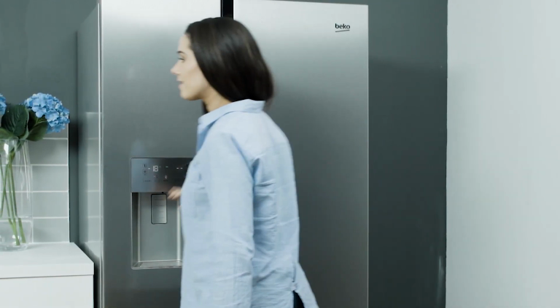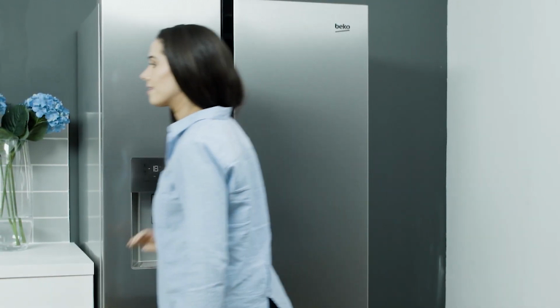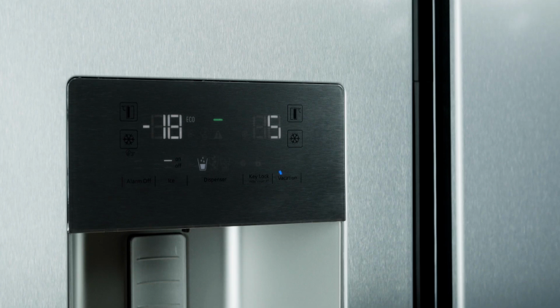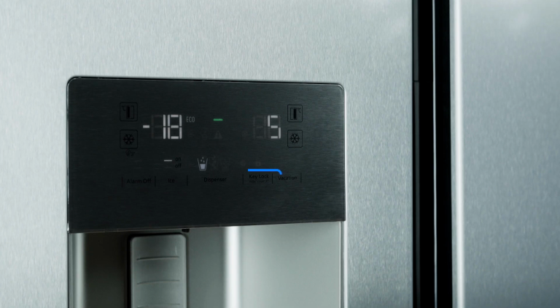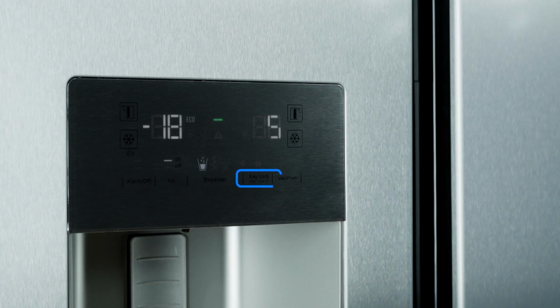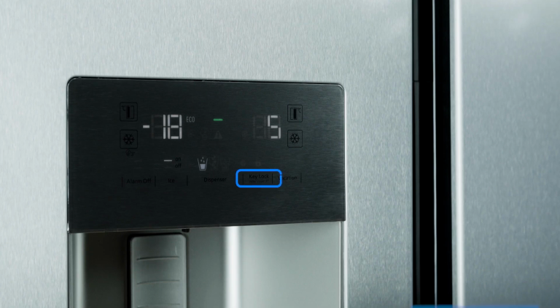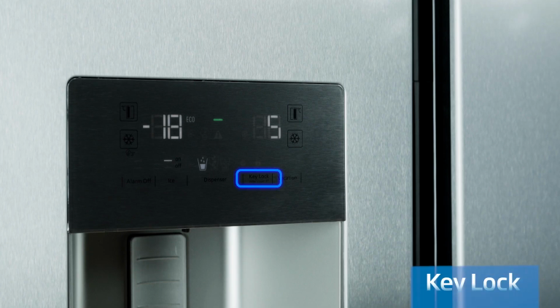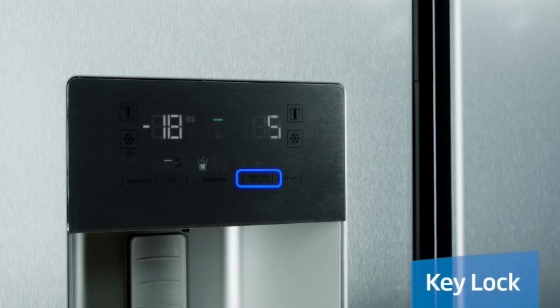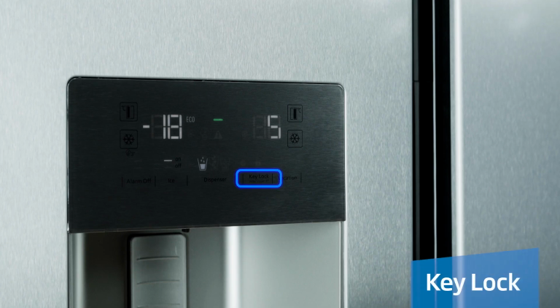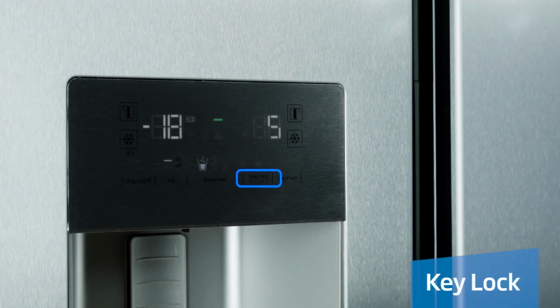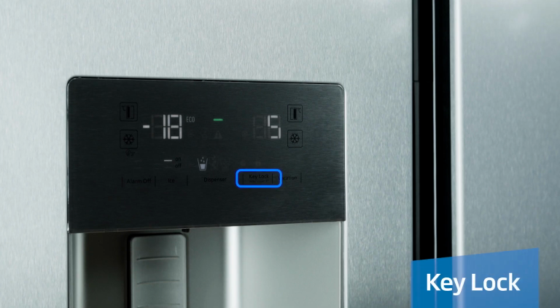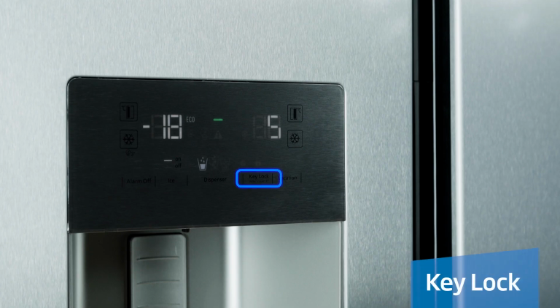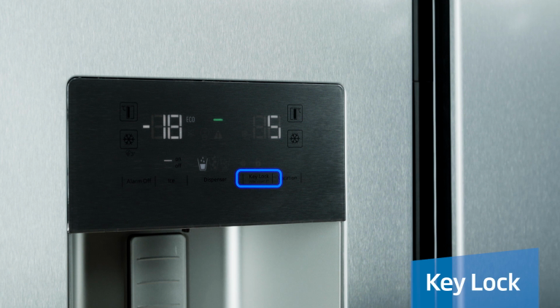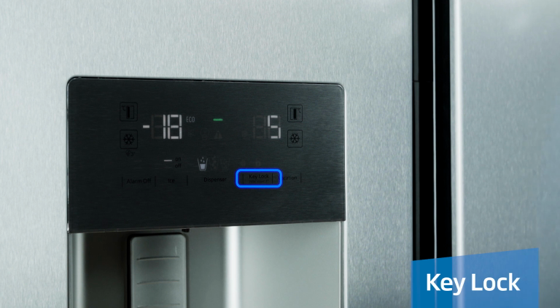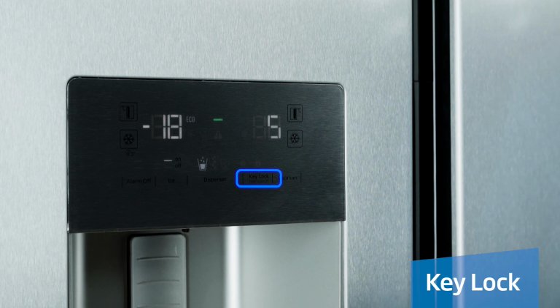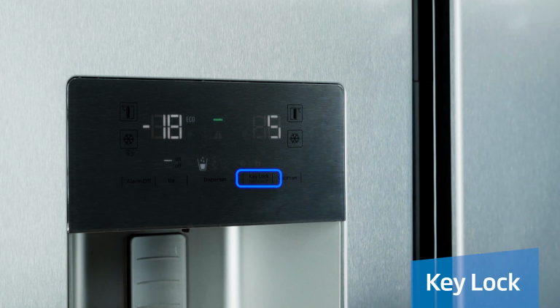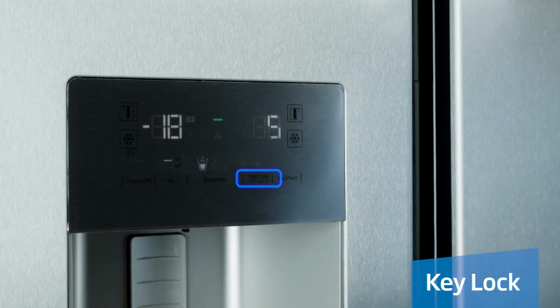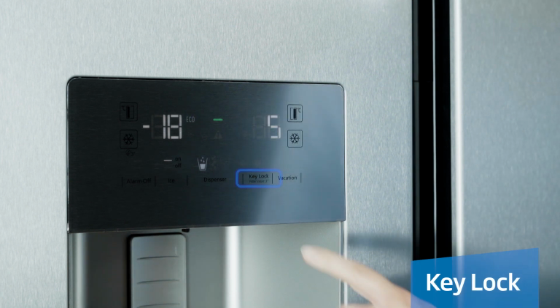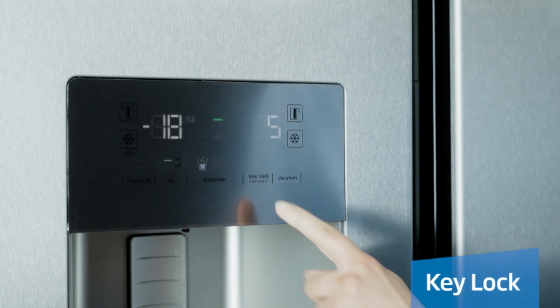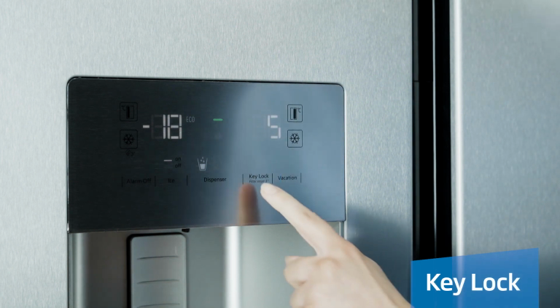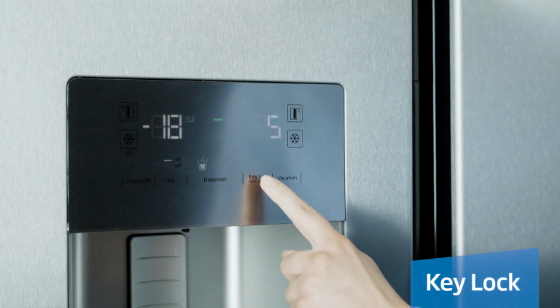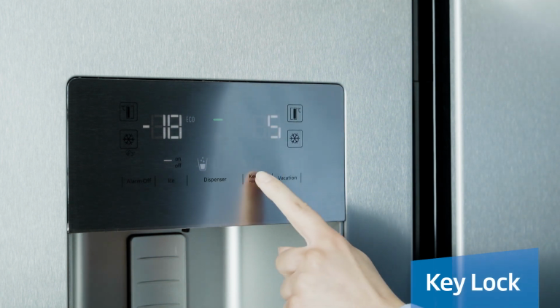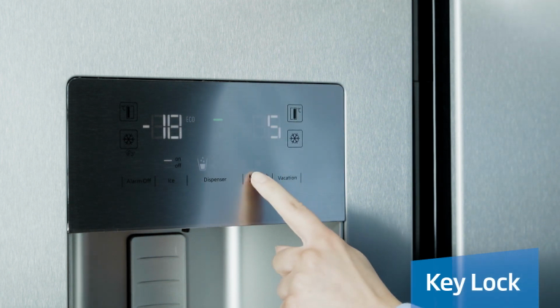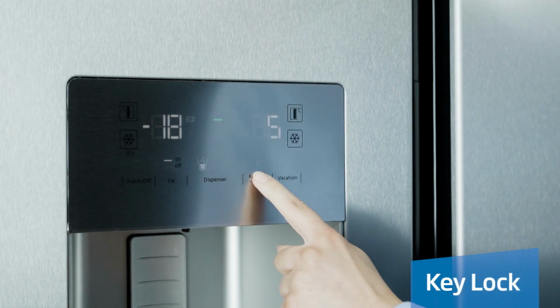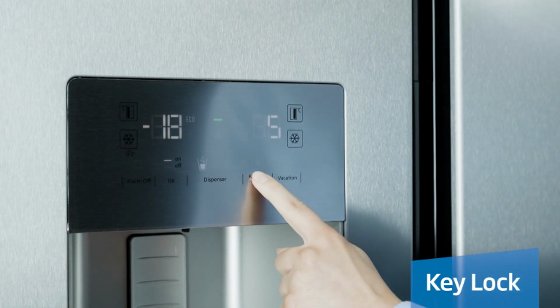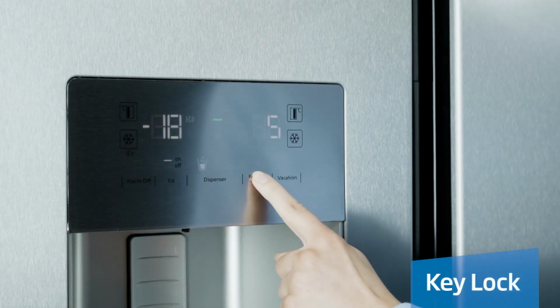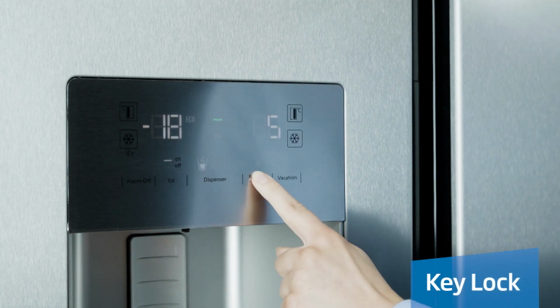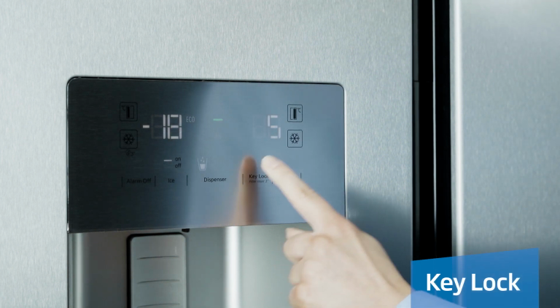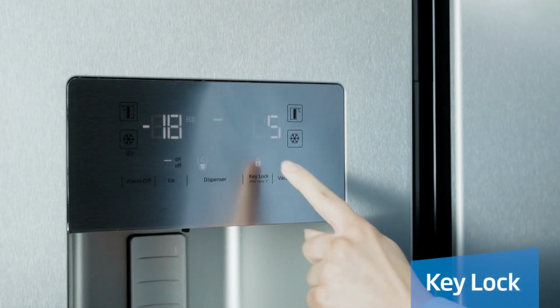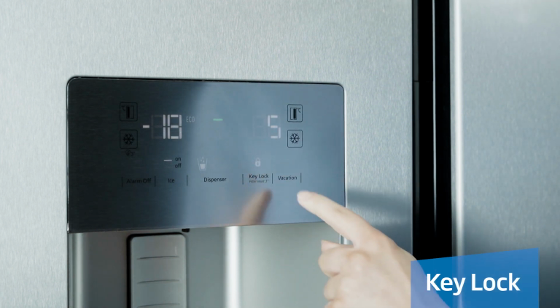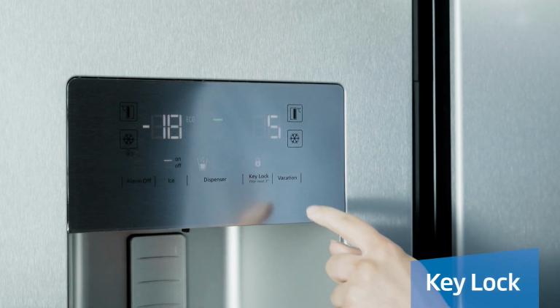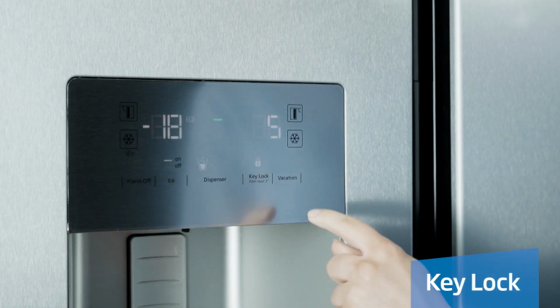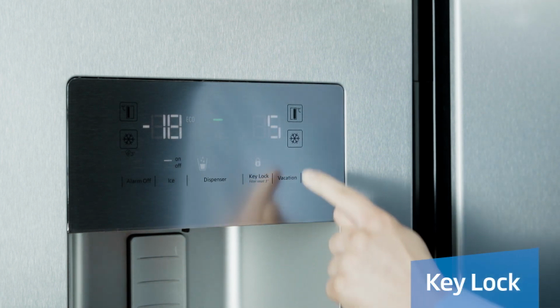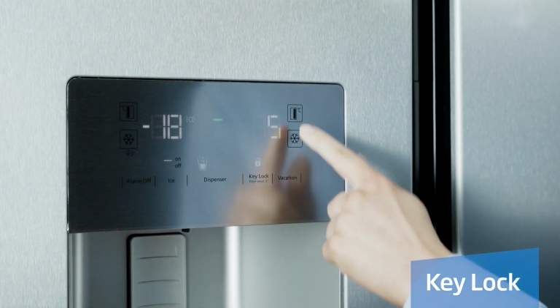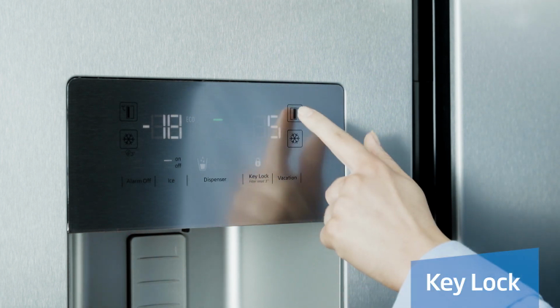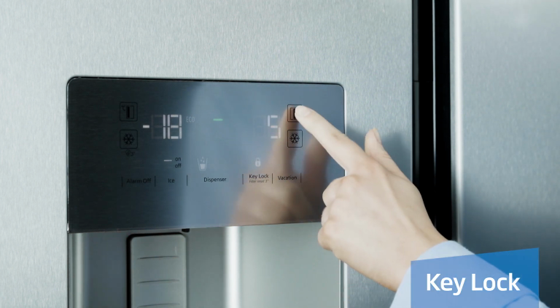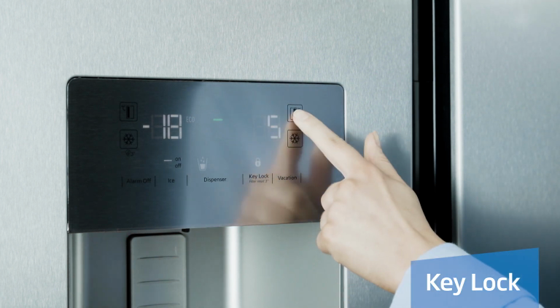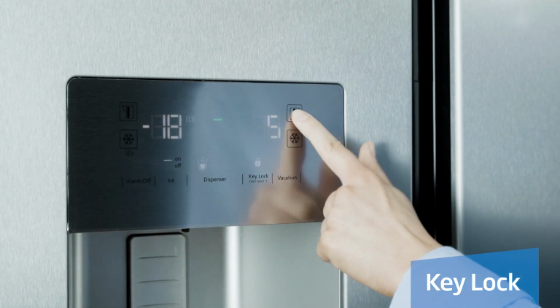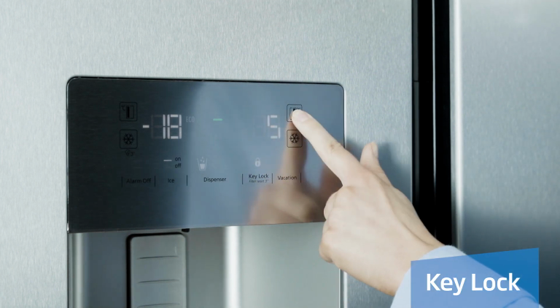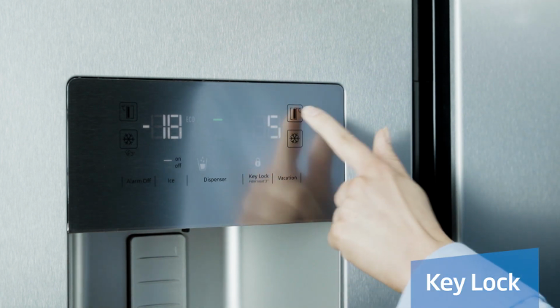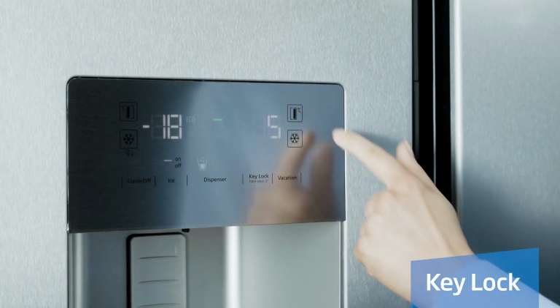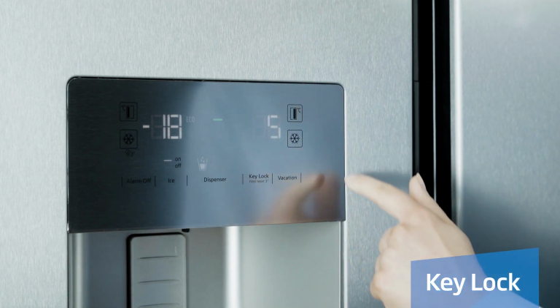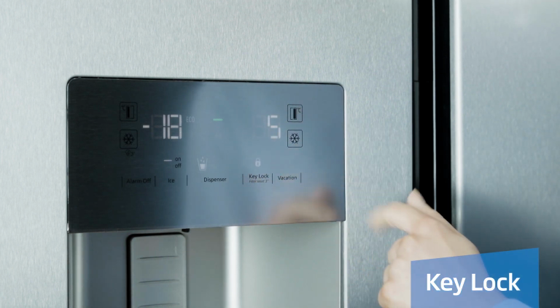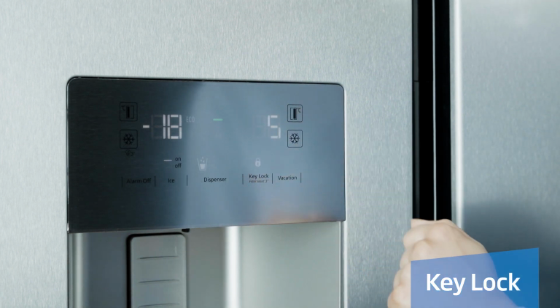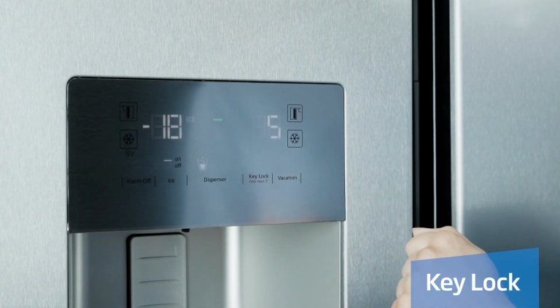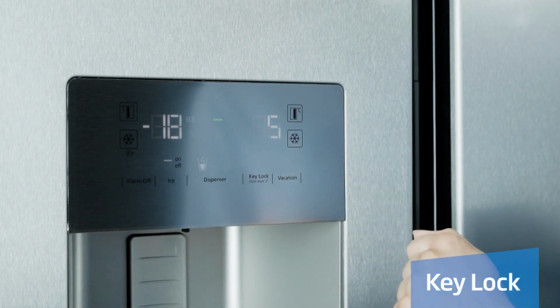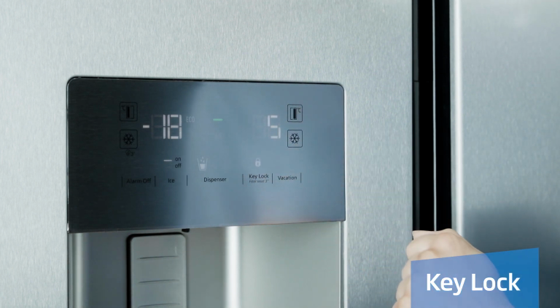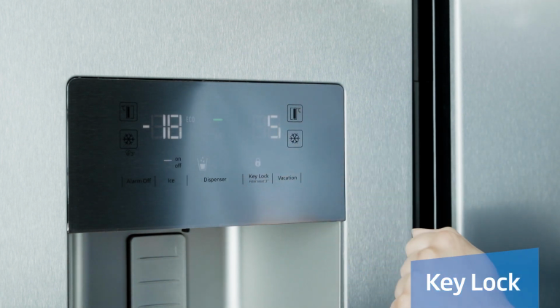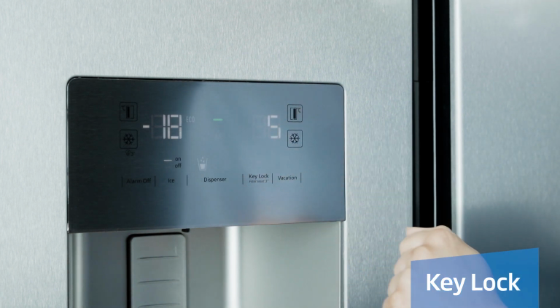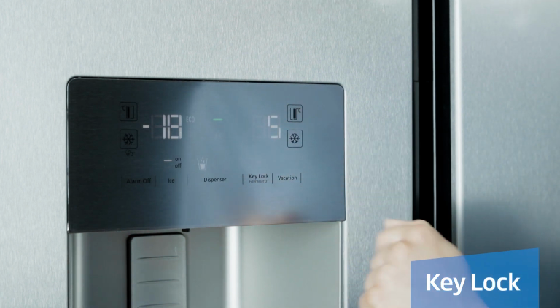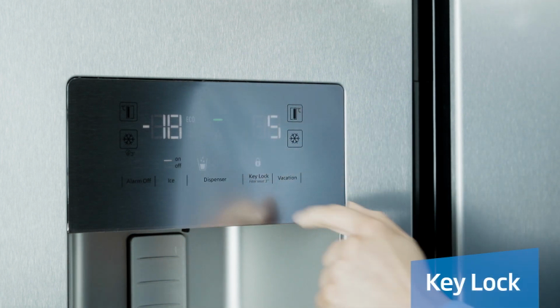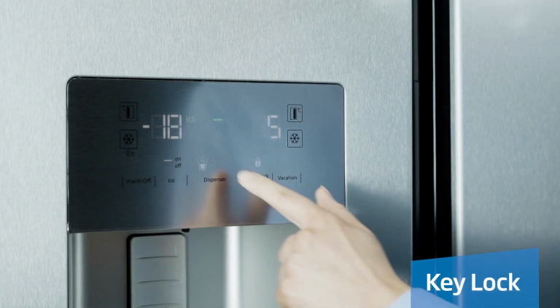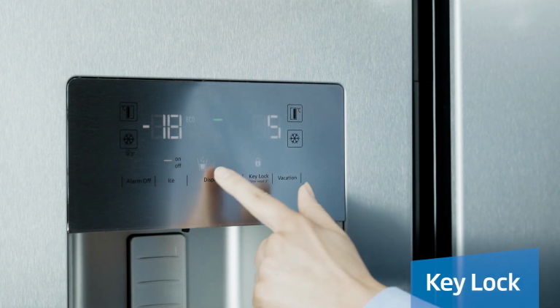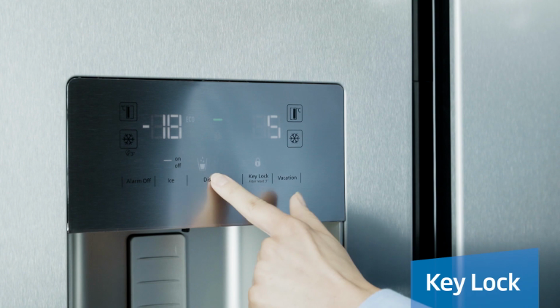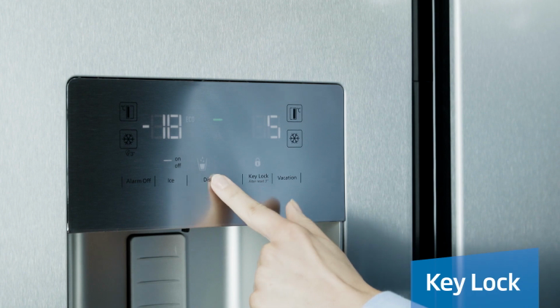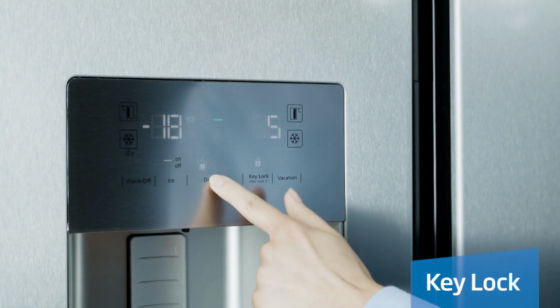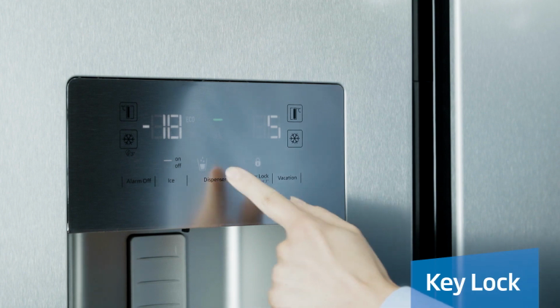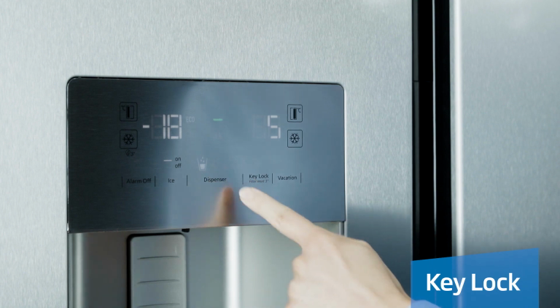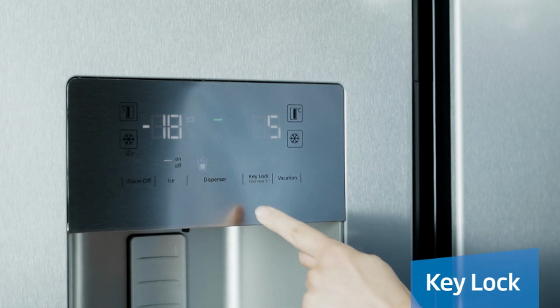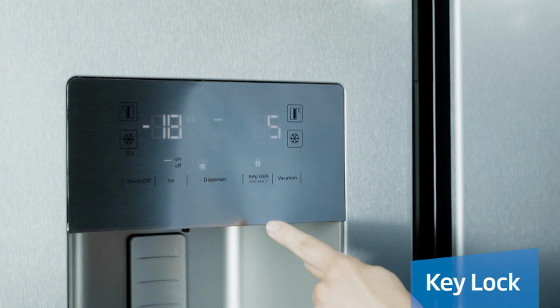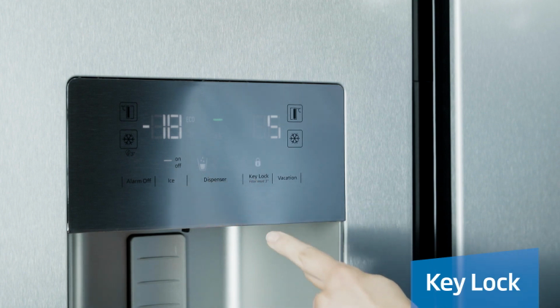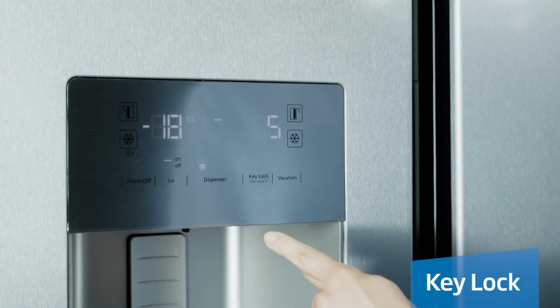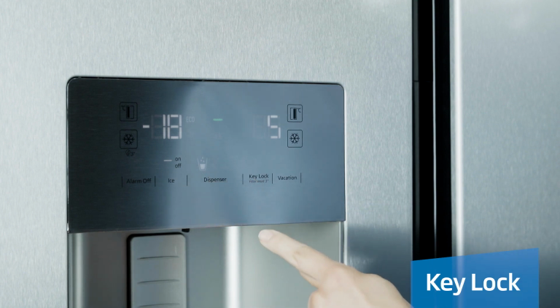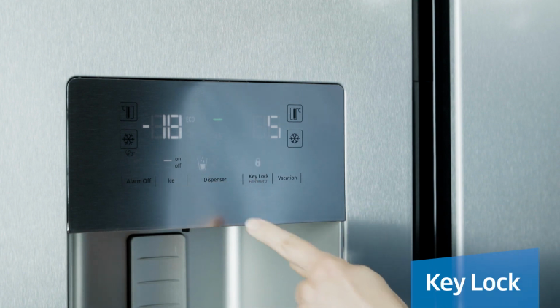To avoid your settings being adjusted by your little ones, press the key lock button once and this will stop any settings you have selected from being changed.